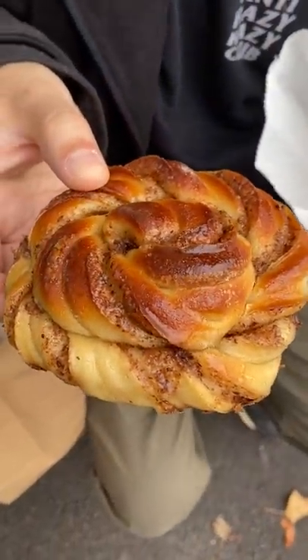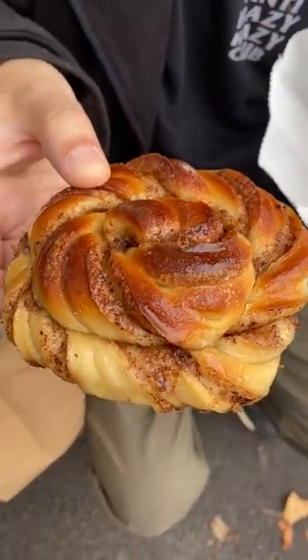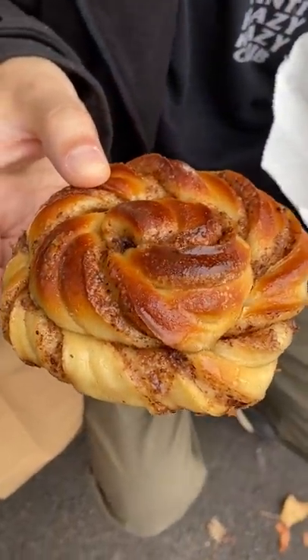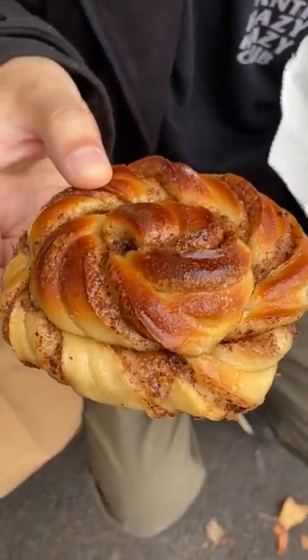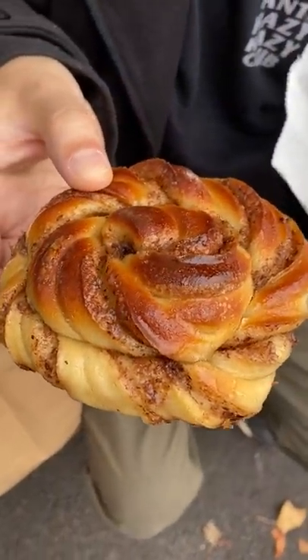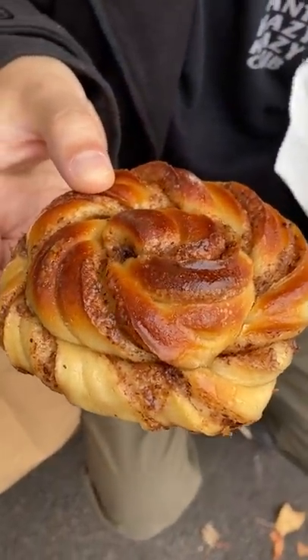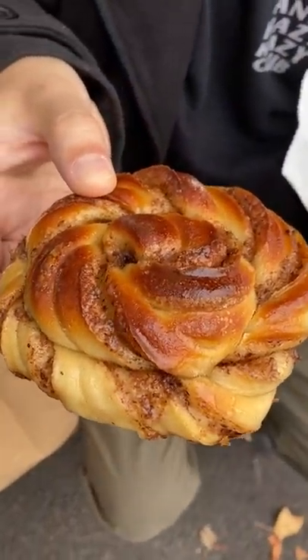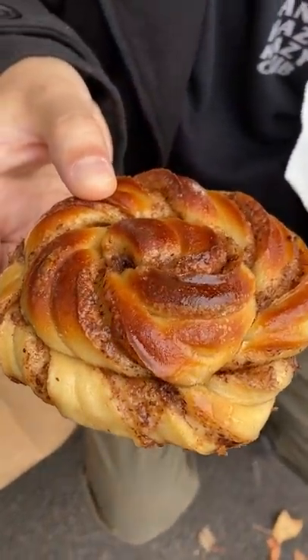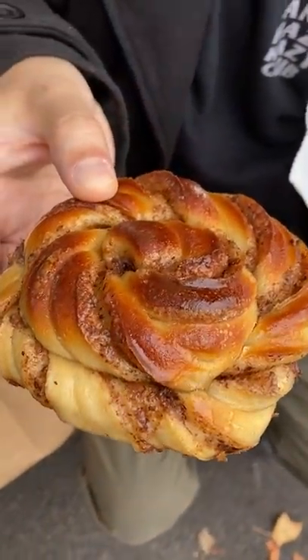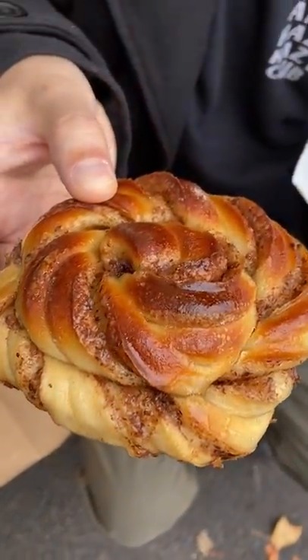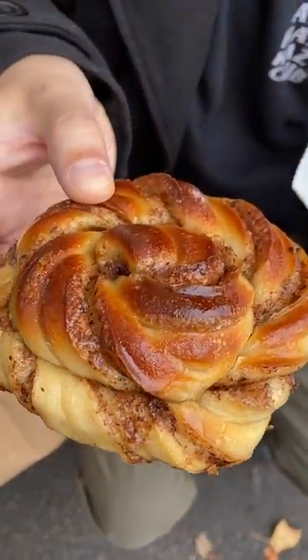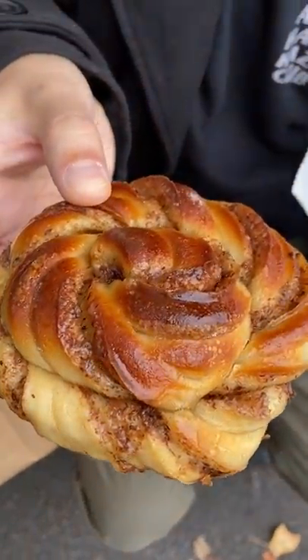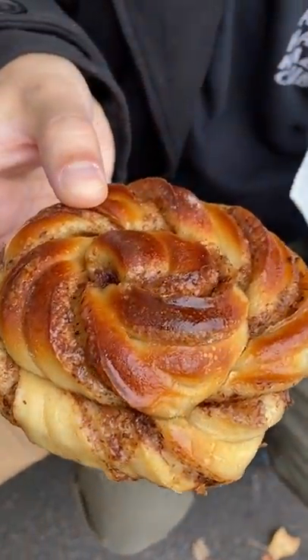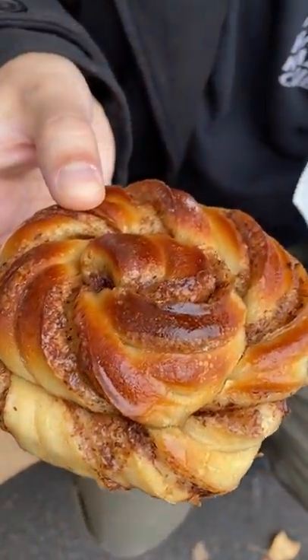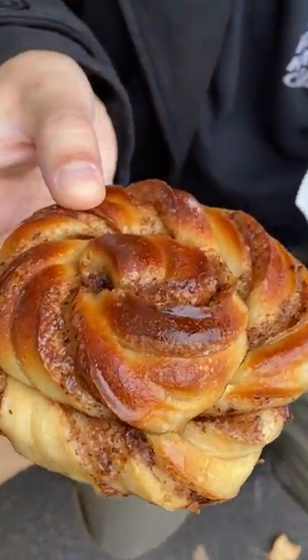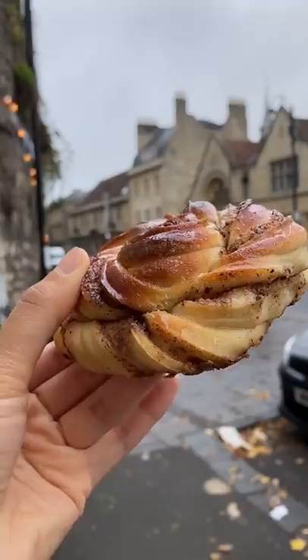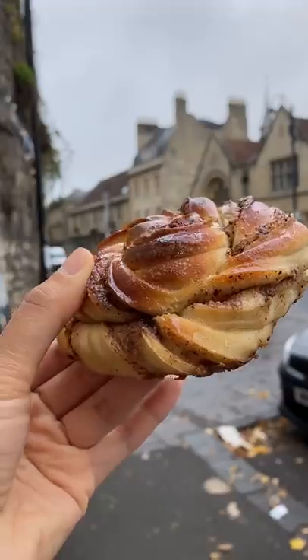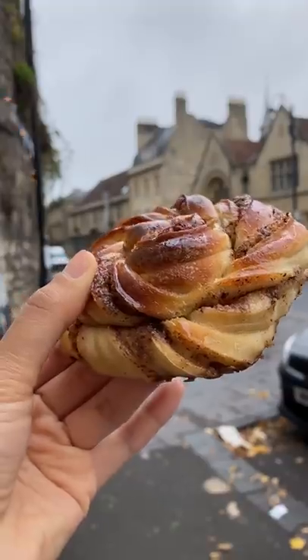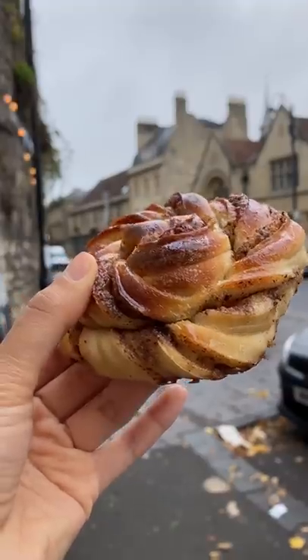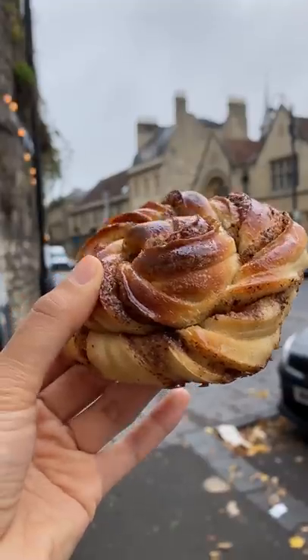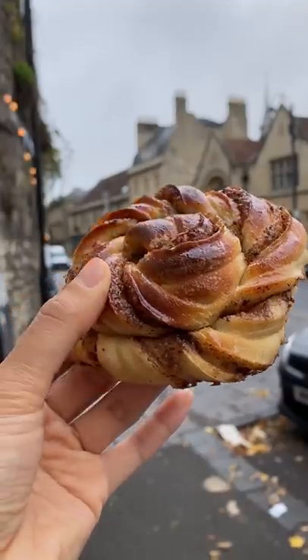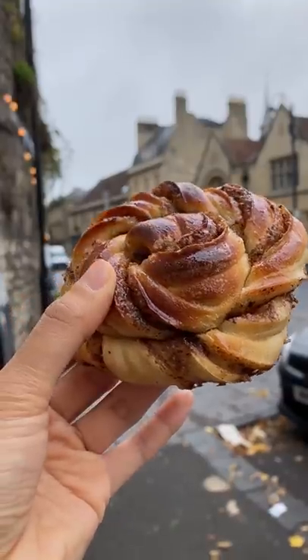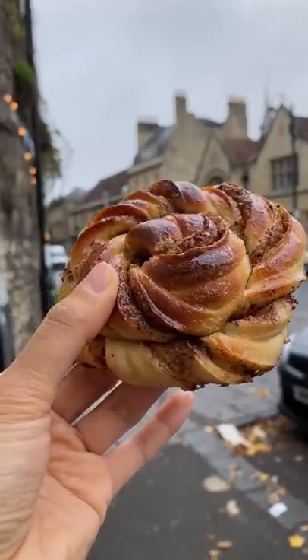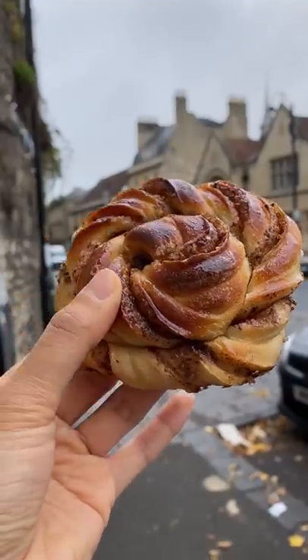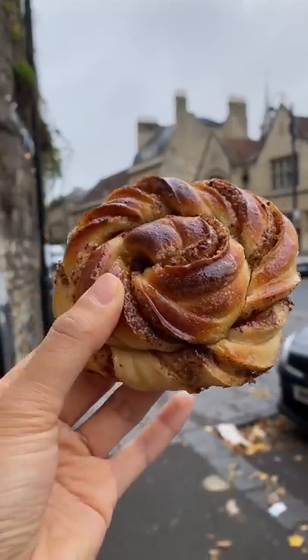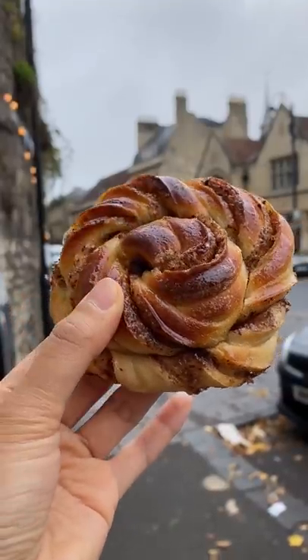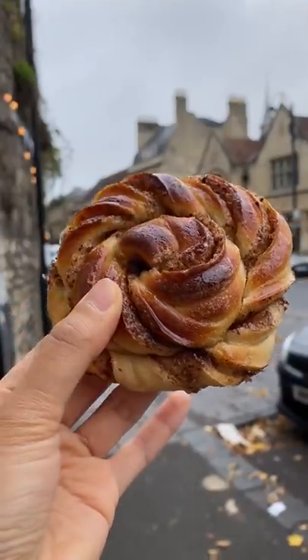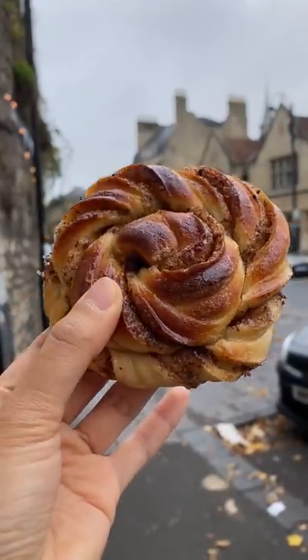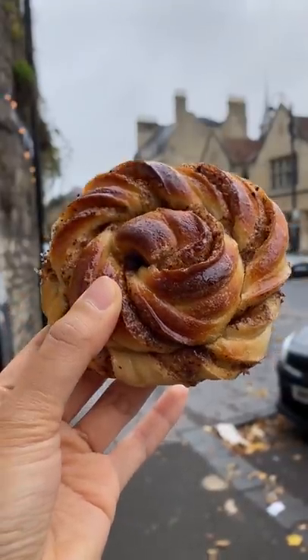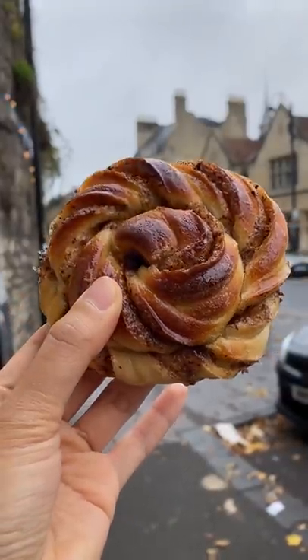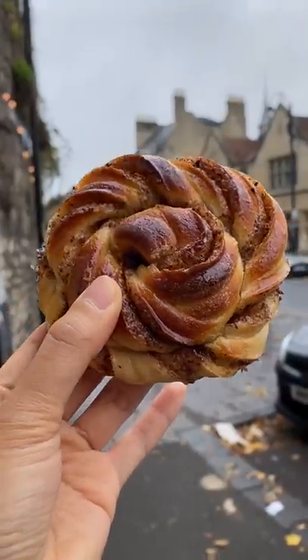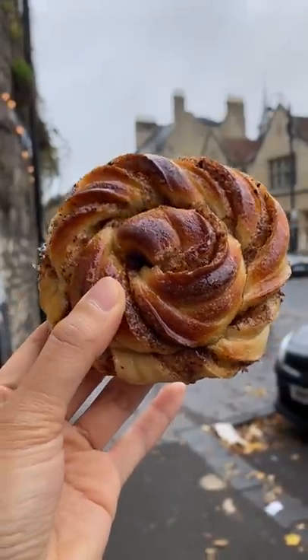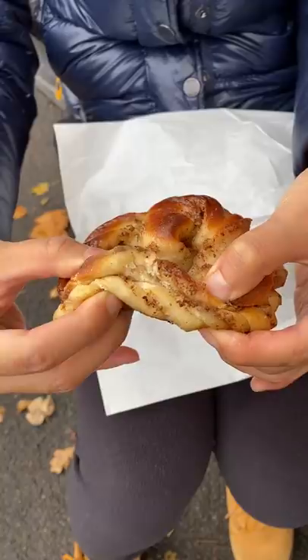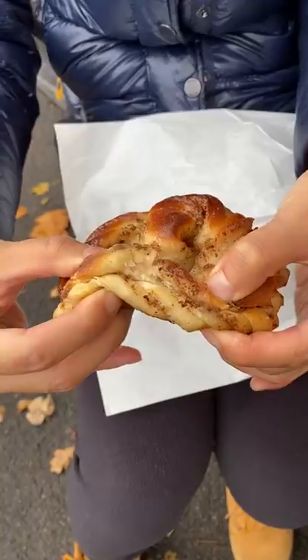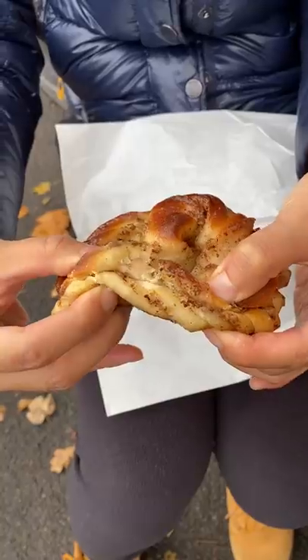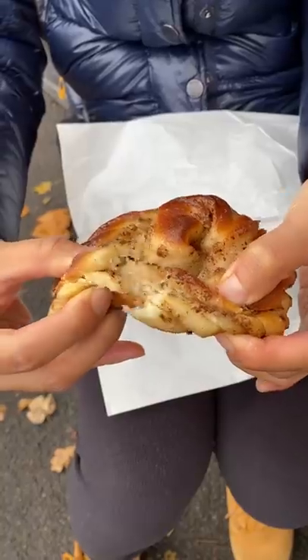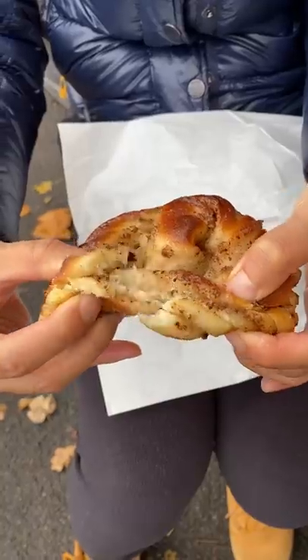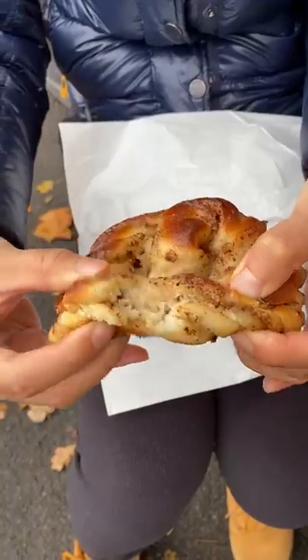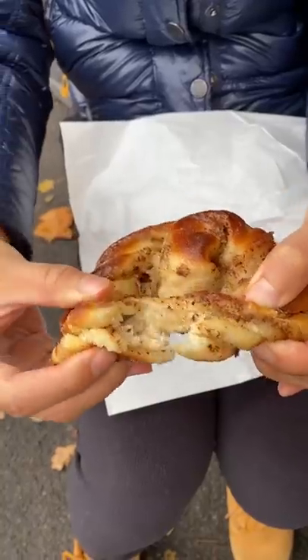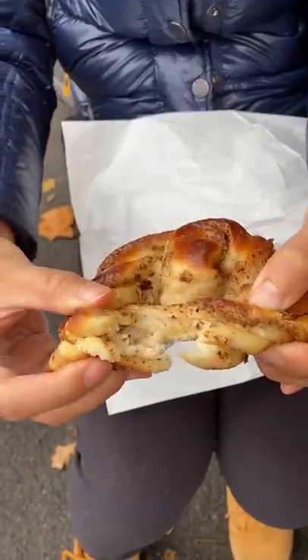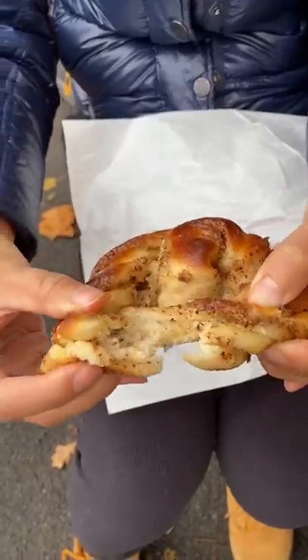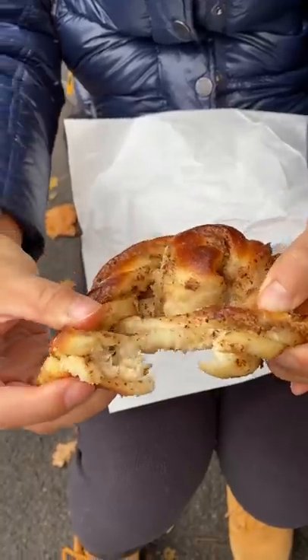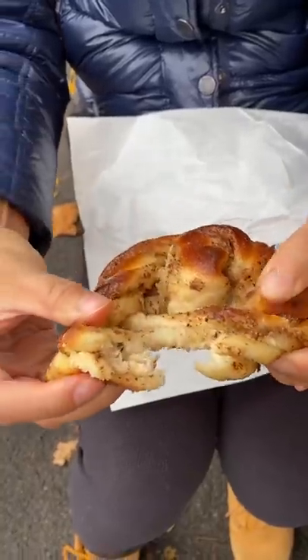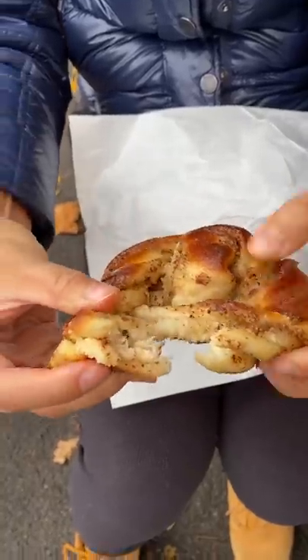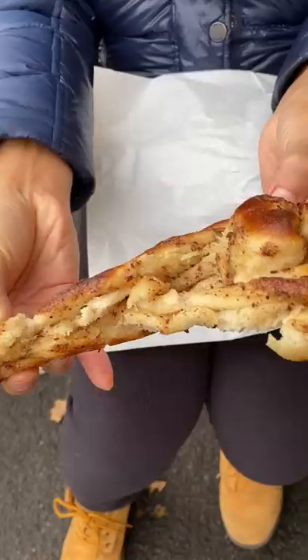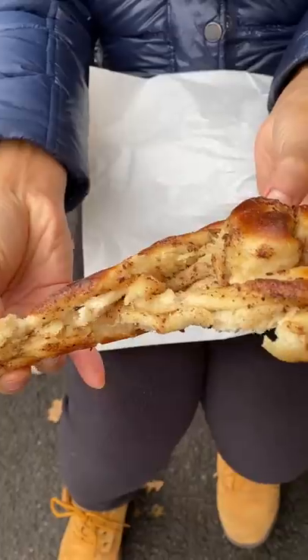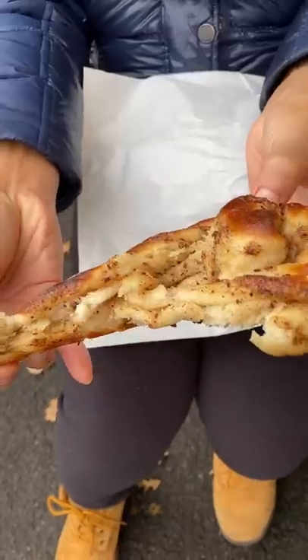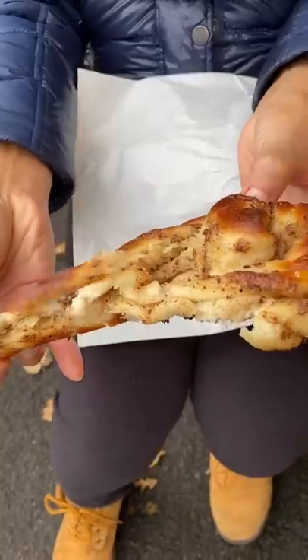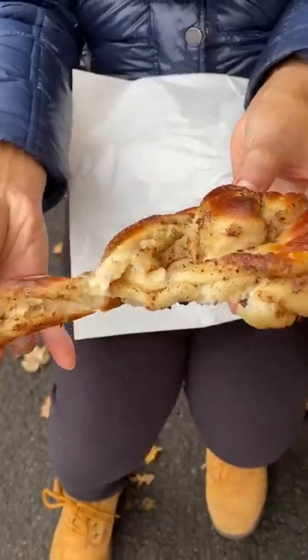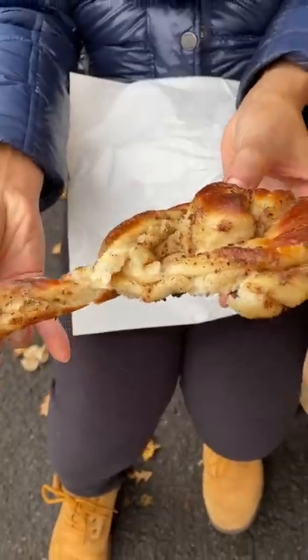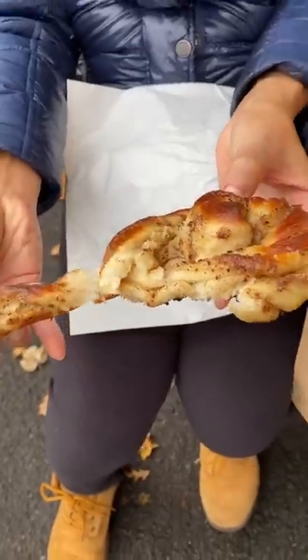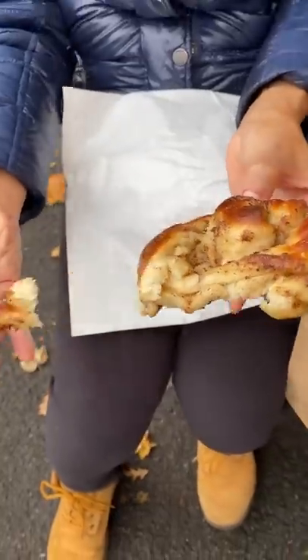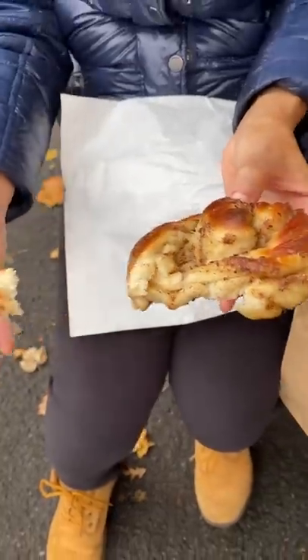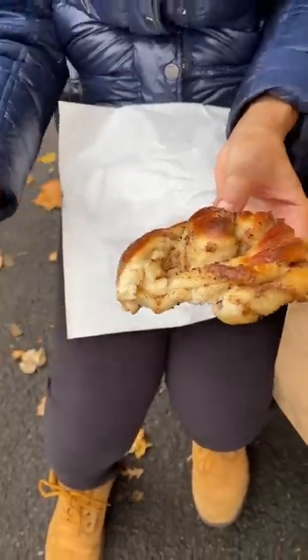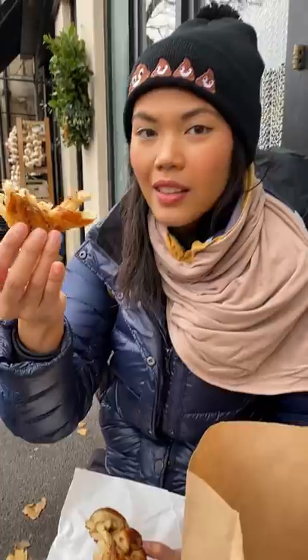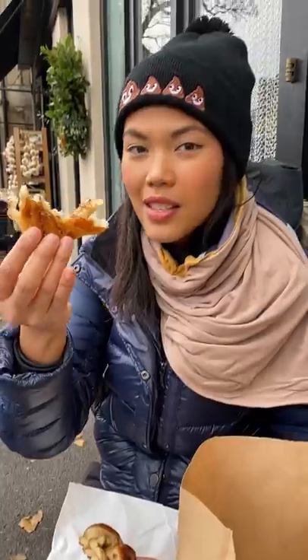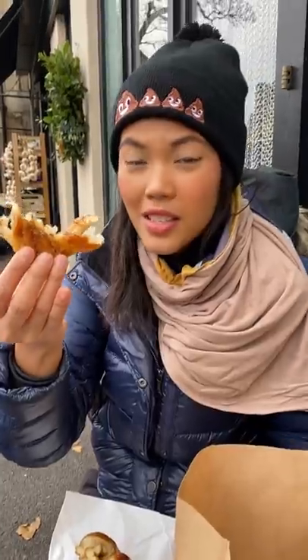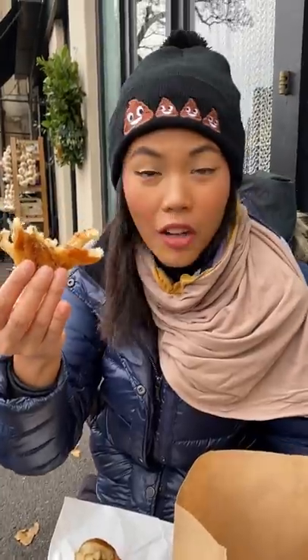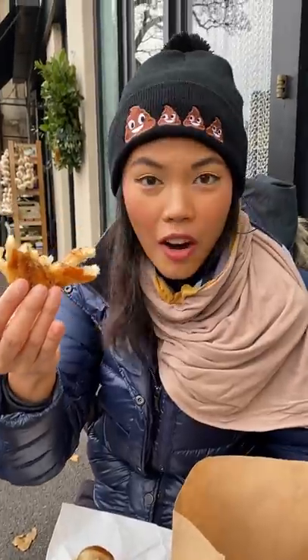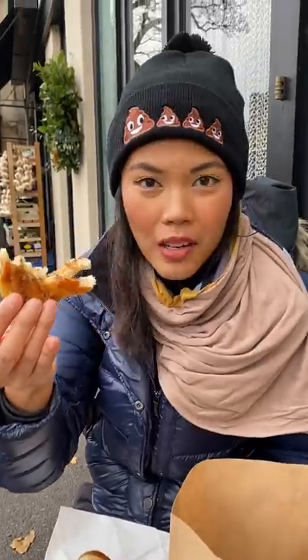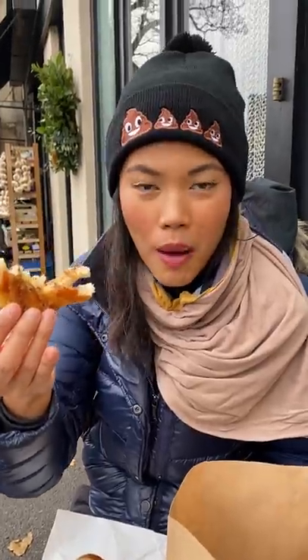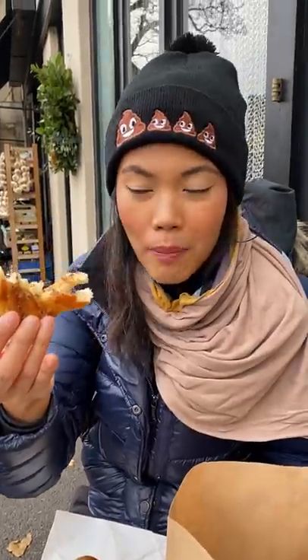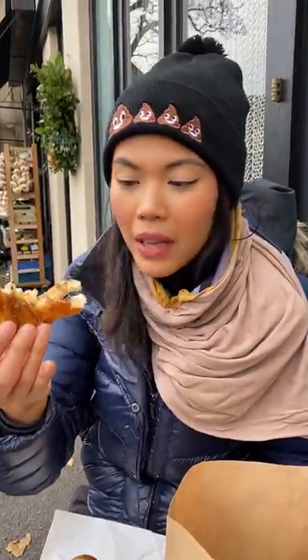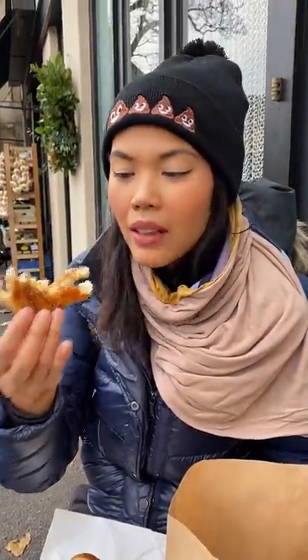Okay so do you have your guess? That's the cardamom. This is the cardamom bun.